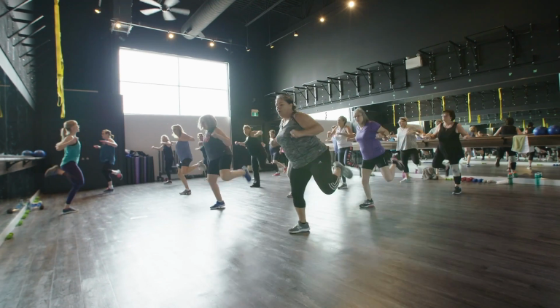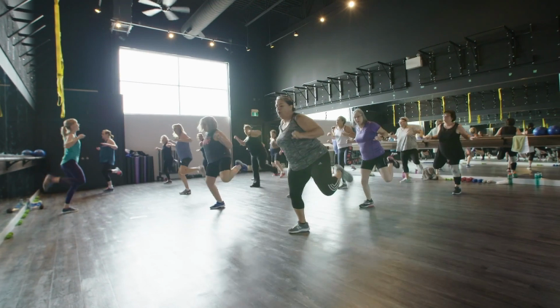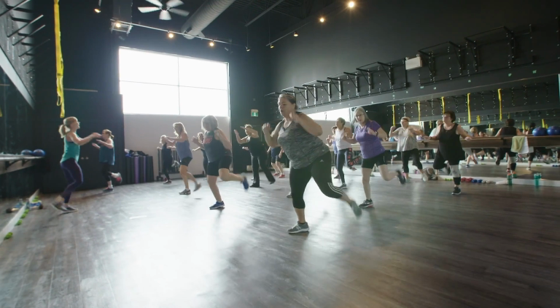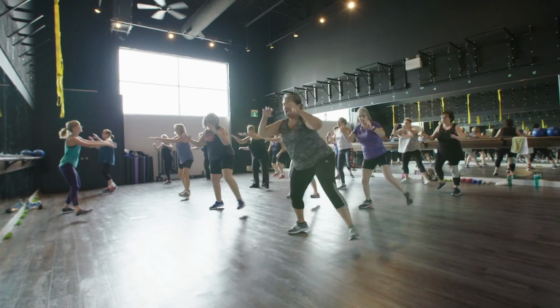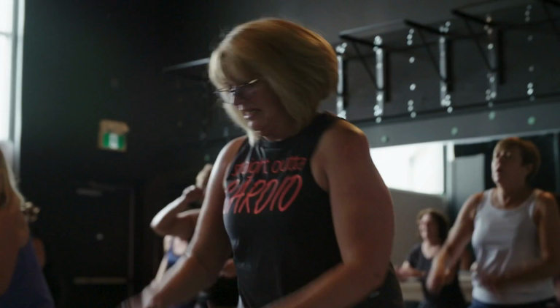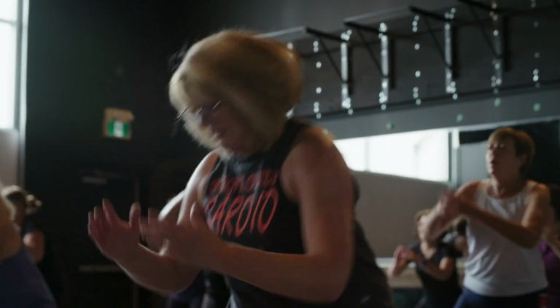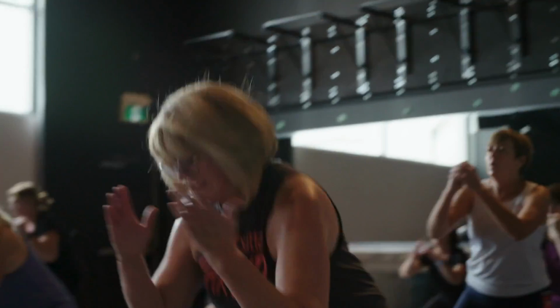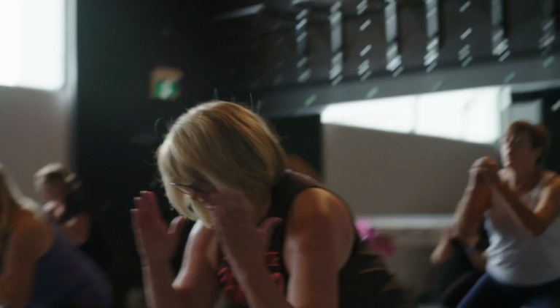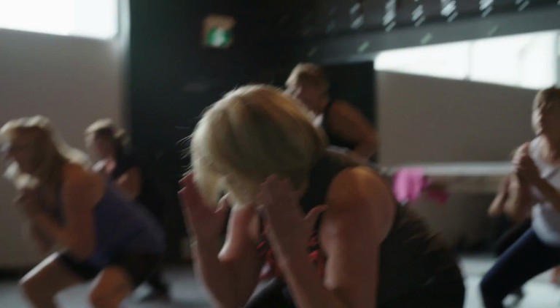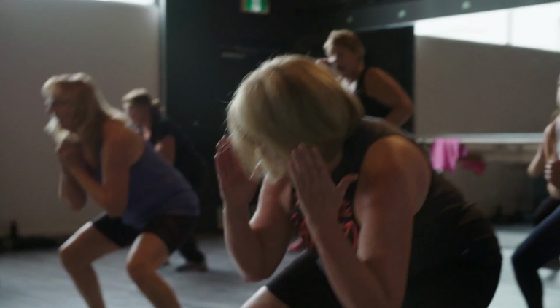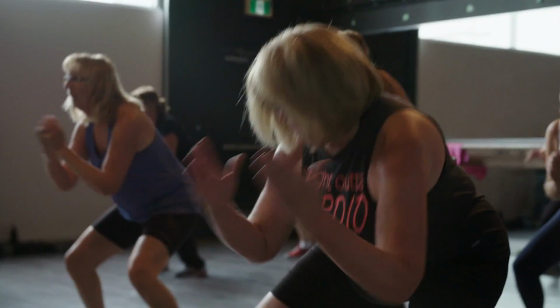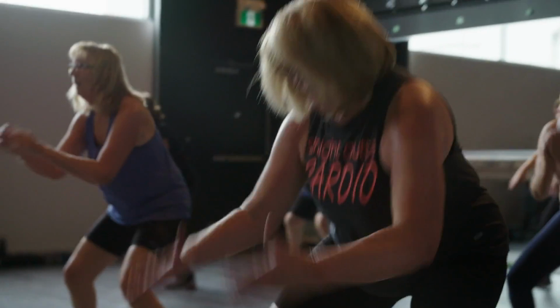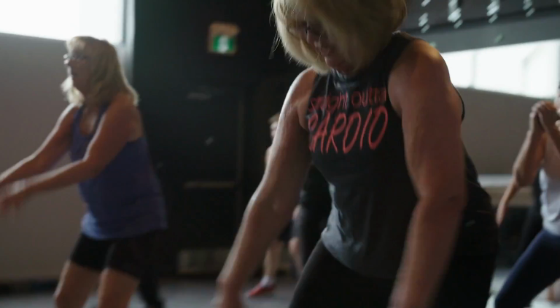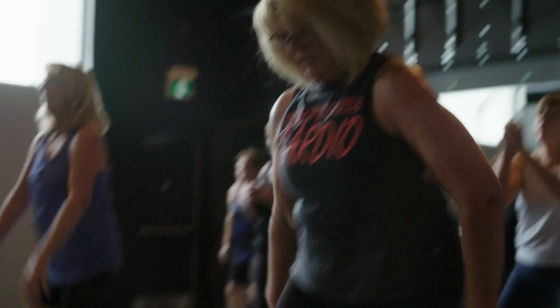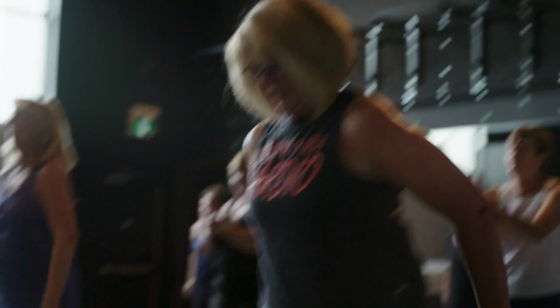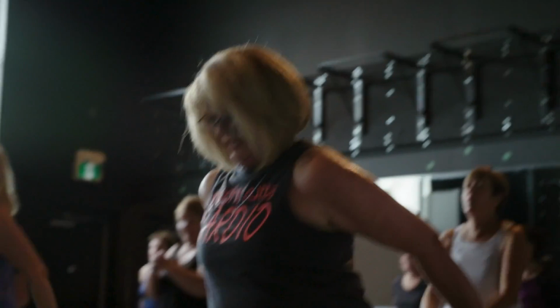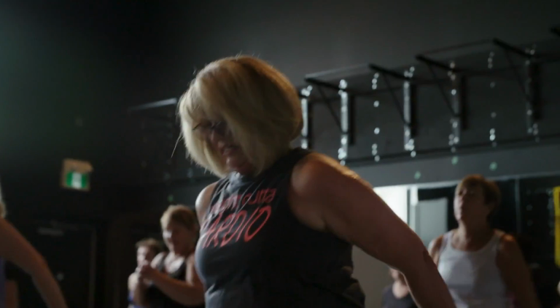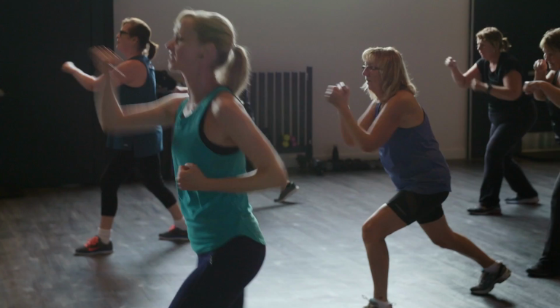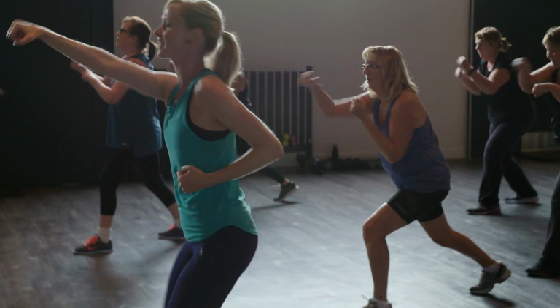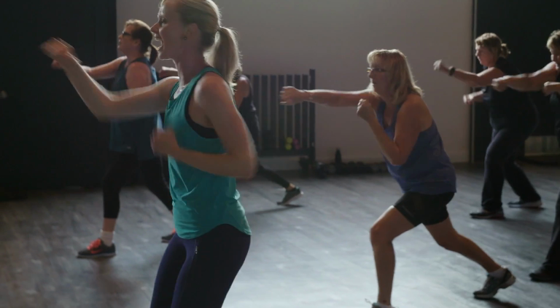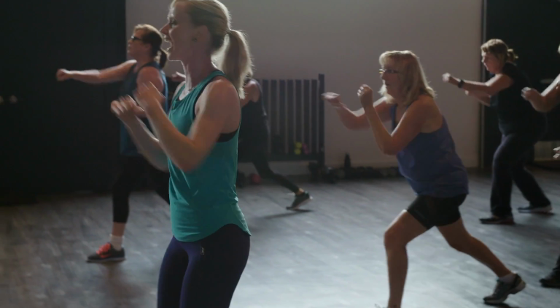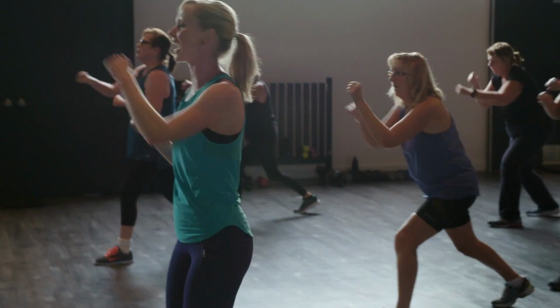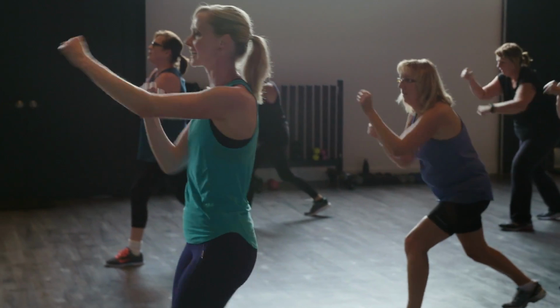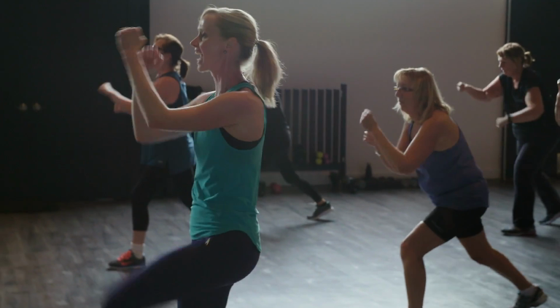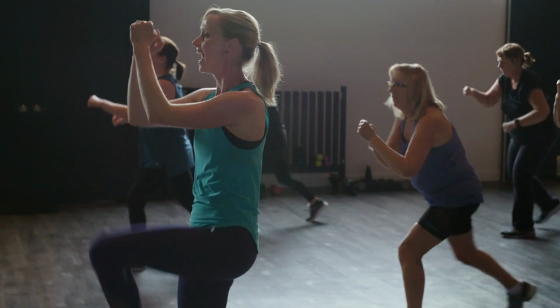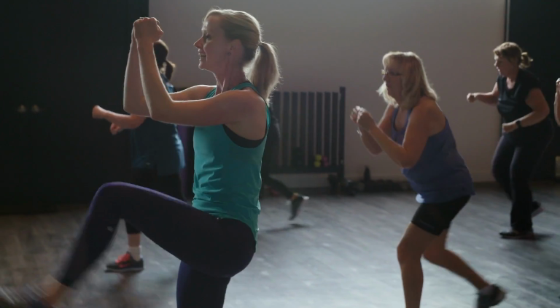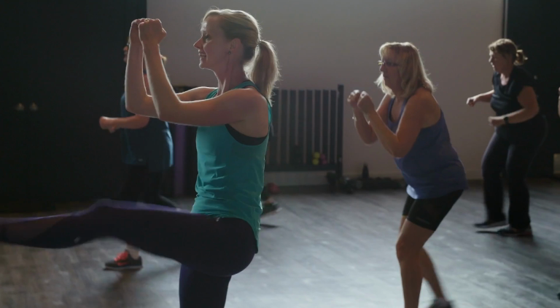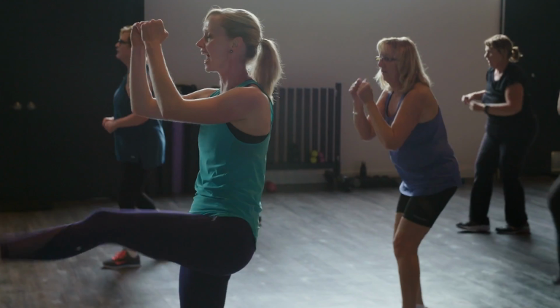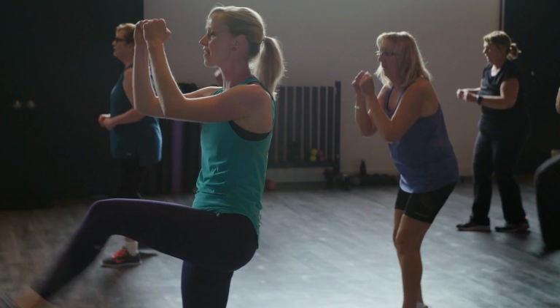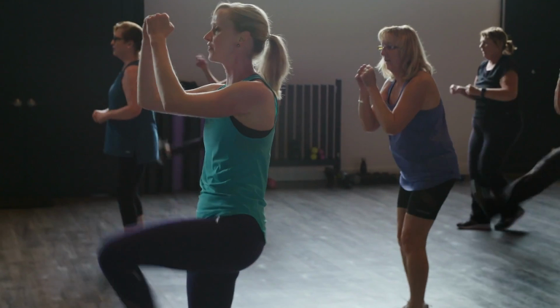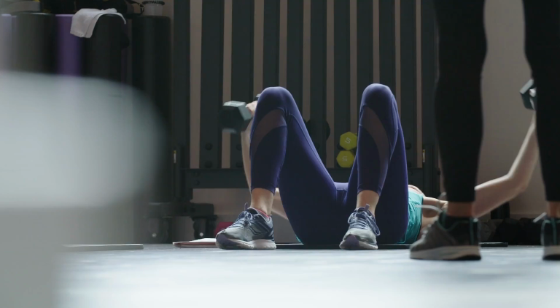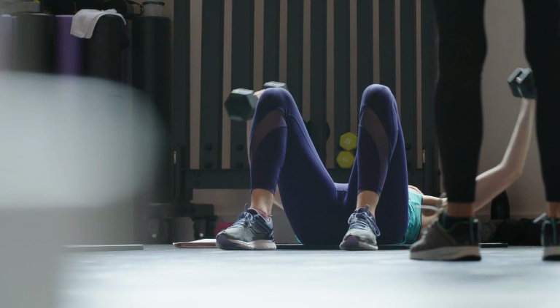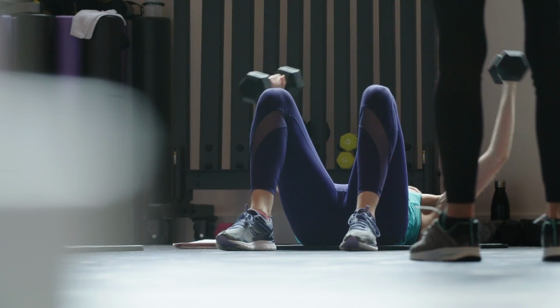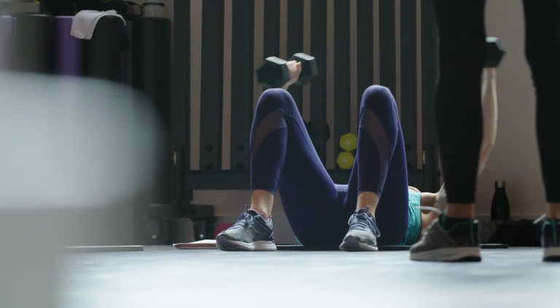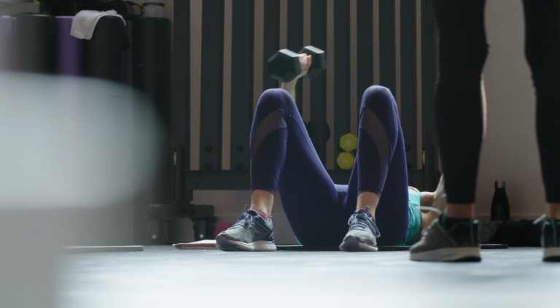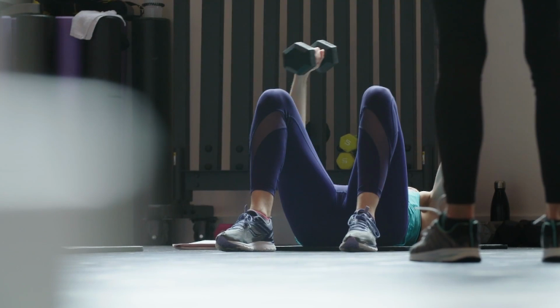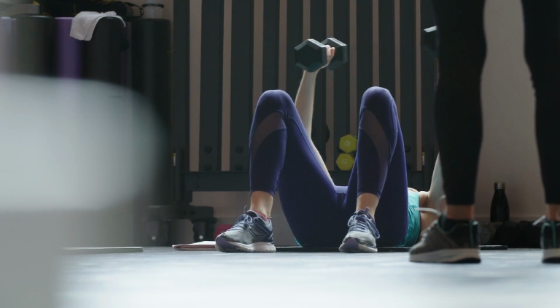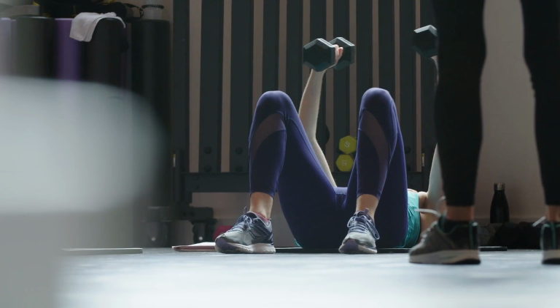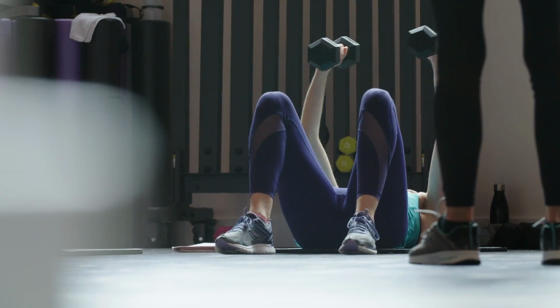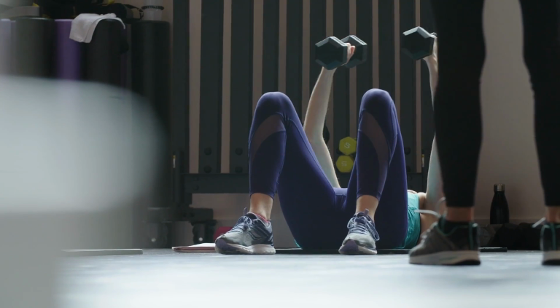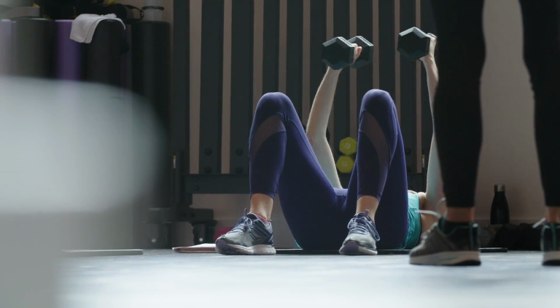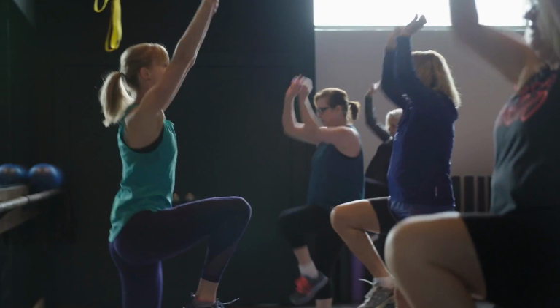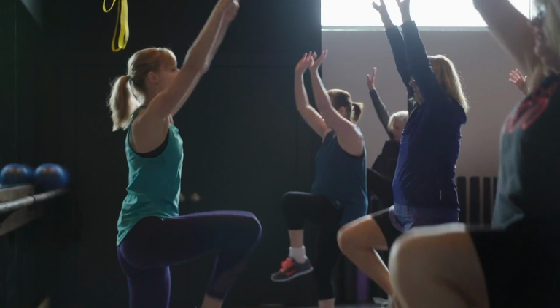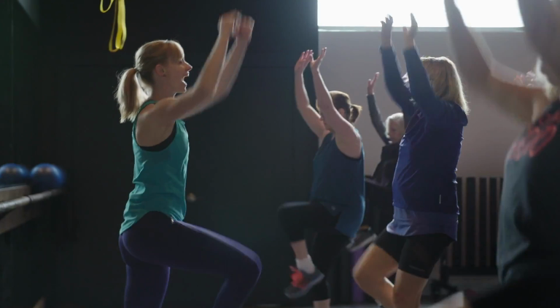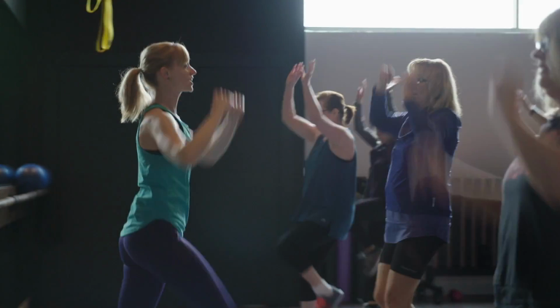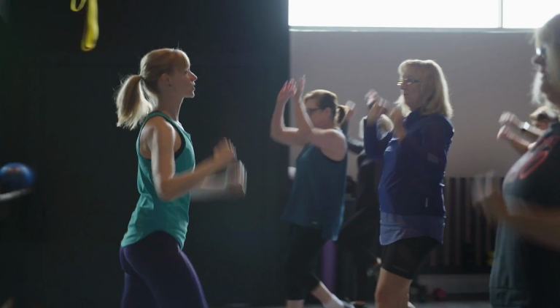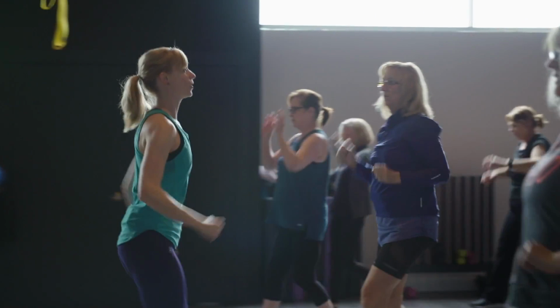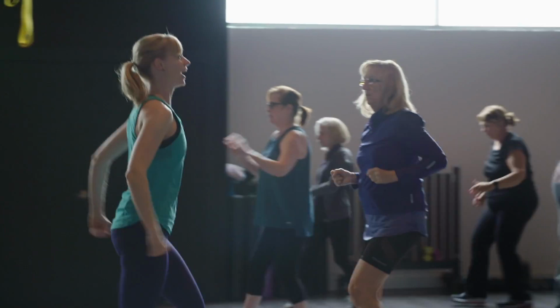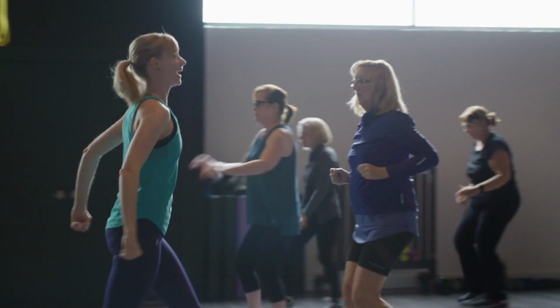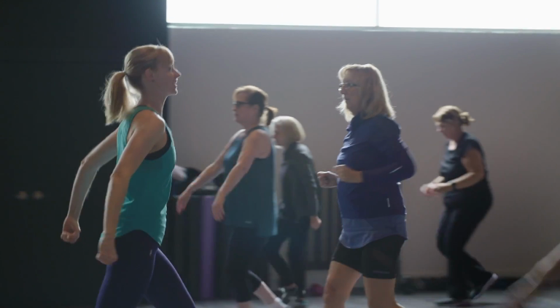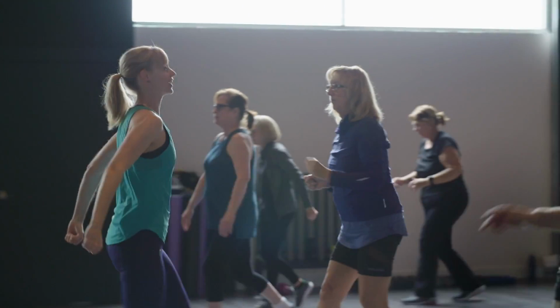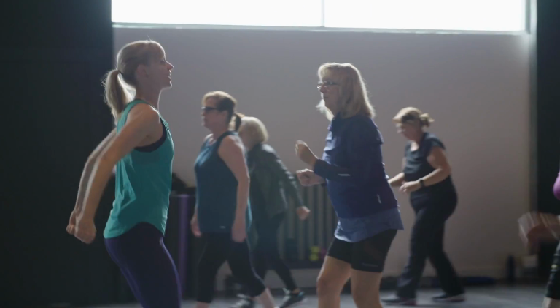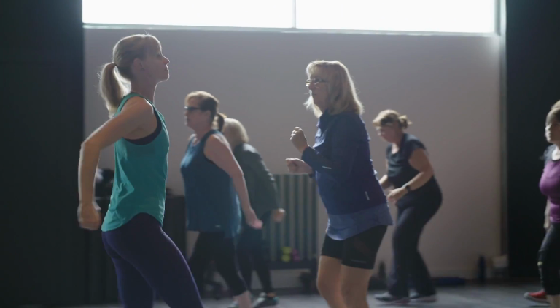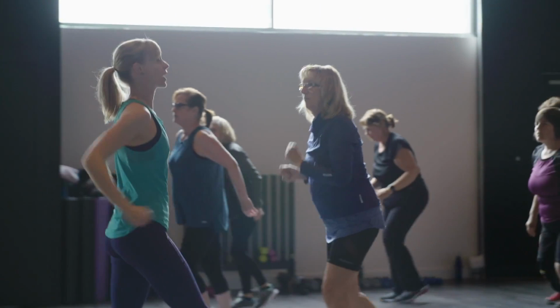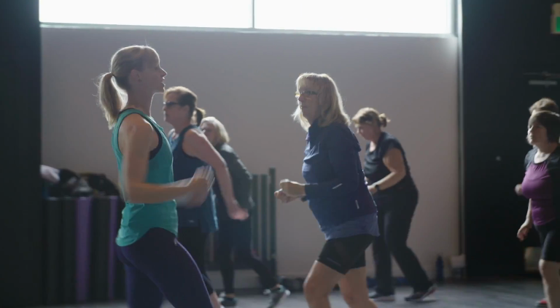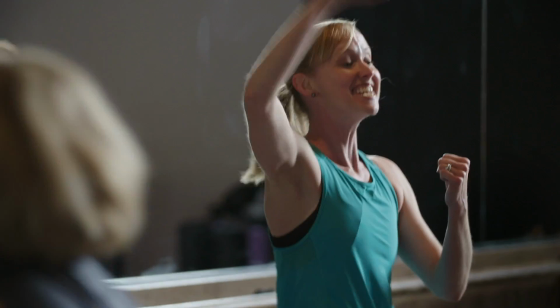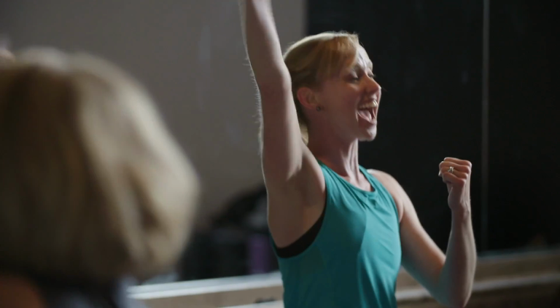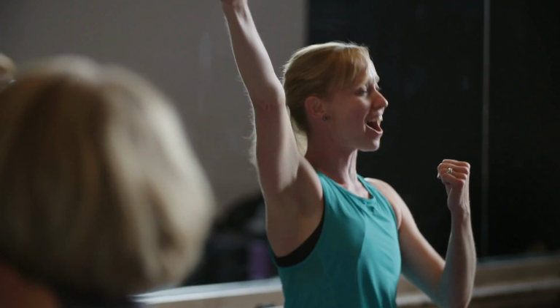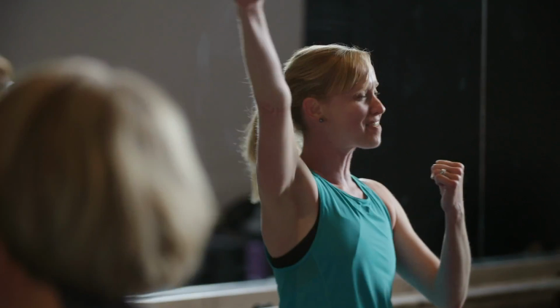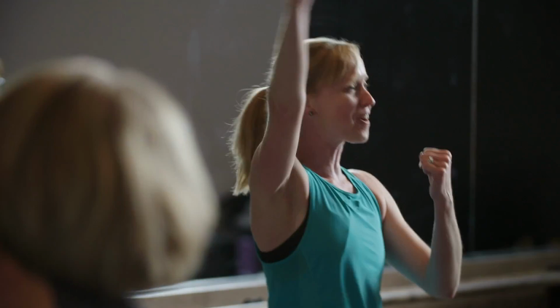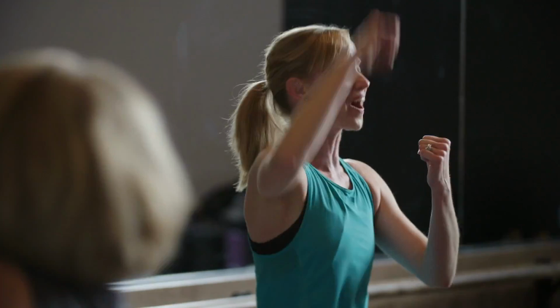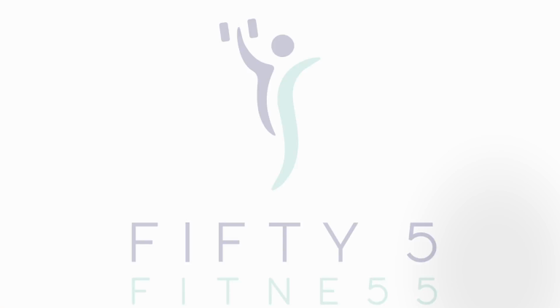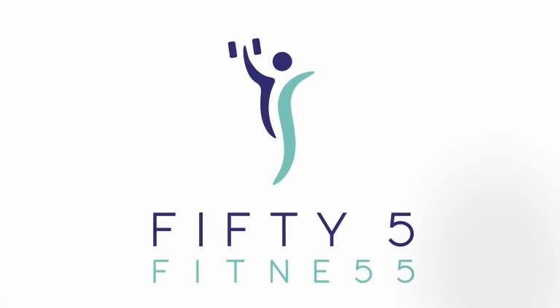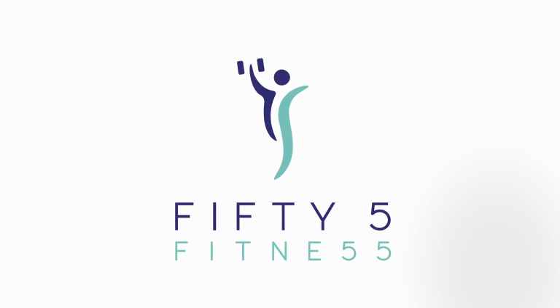At 55 Fitness, no one ever feels intimidated, overwhelmed, out of shape or out of place. I'm Emily — come and join us.